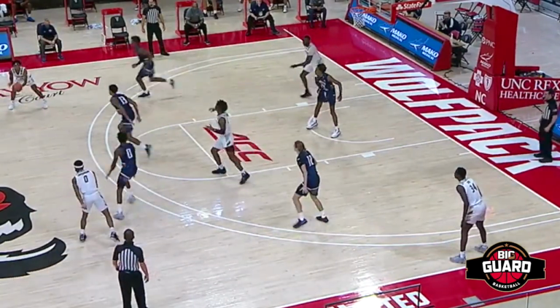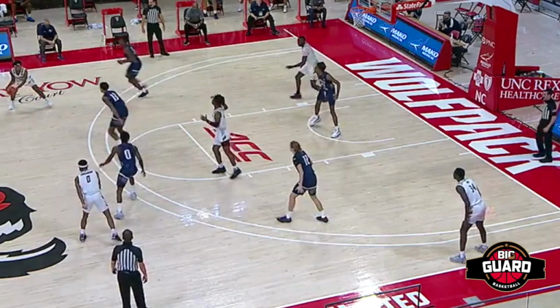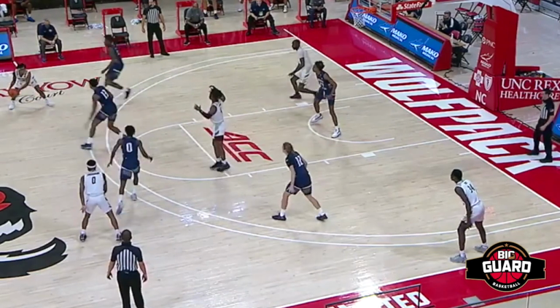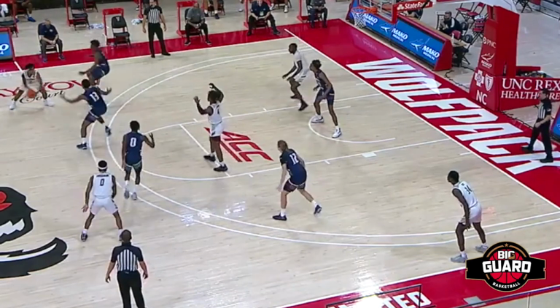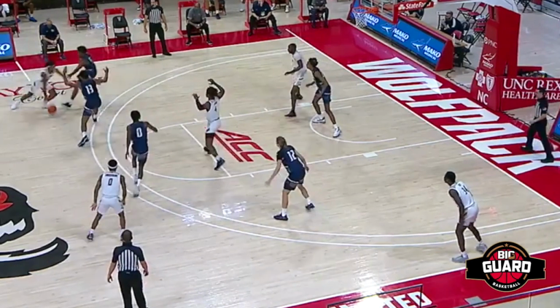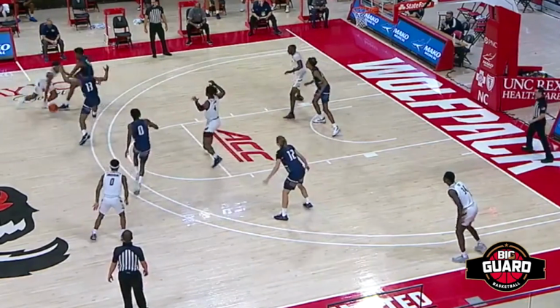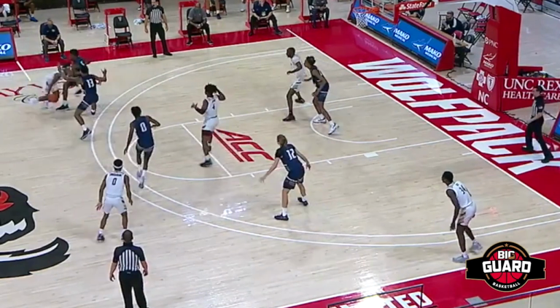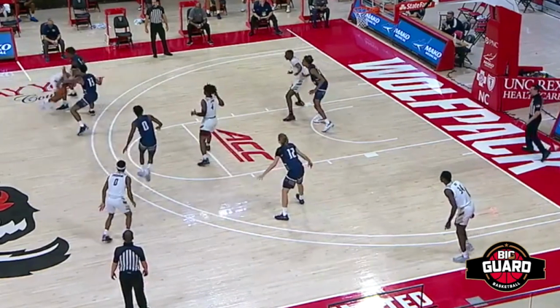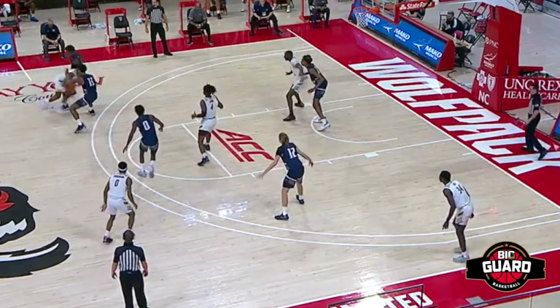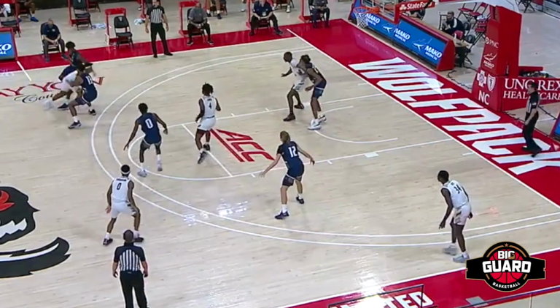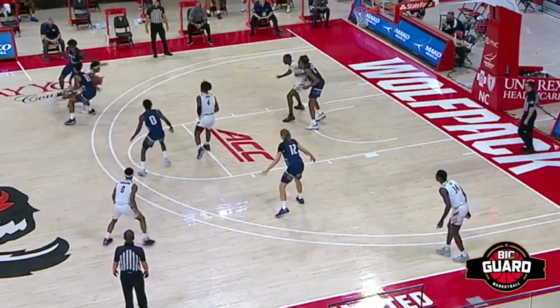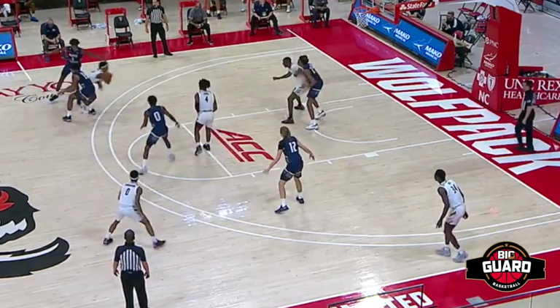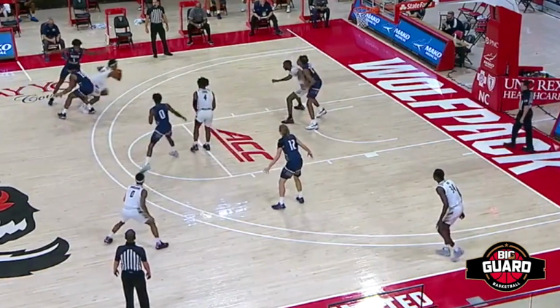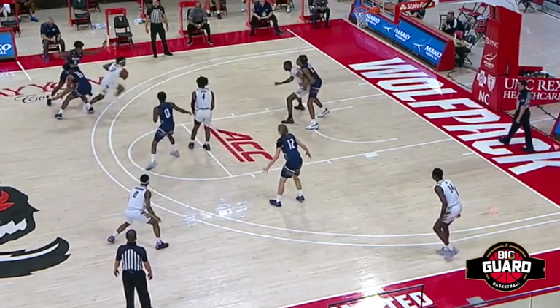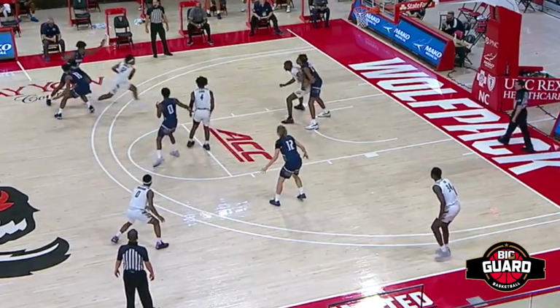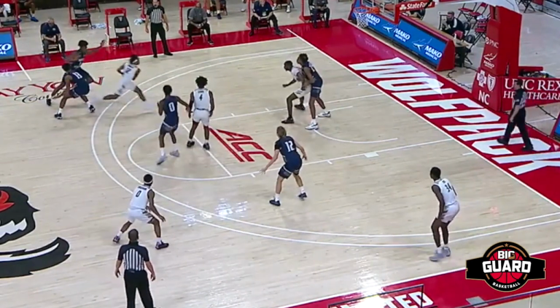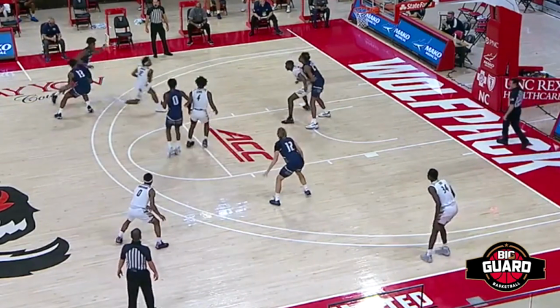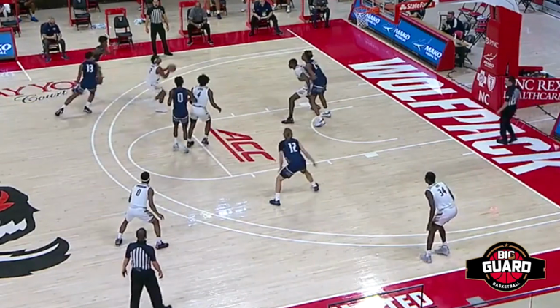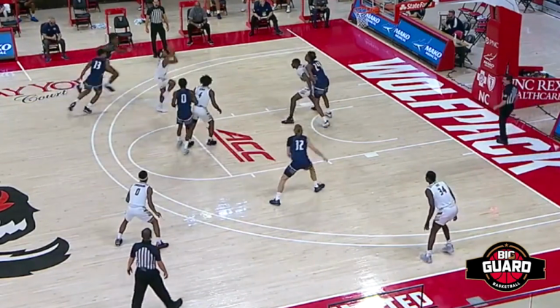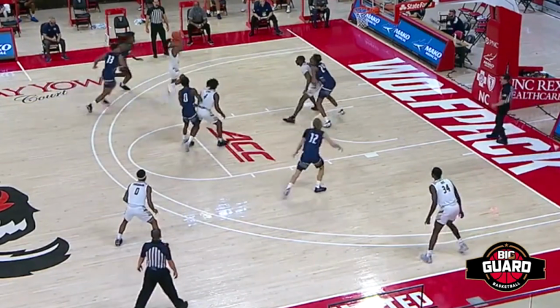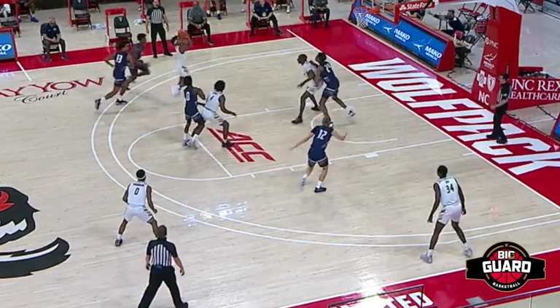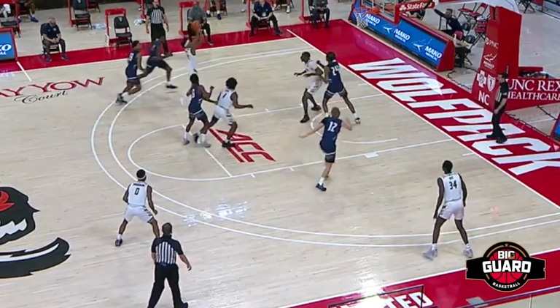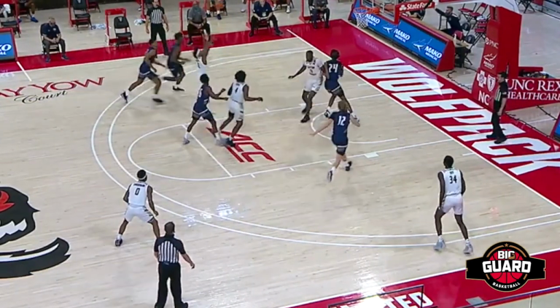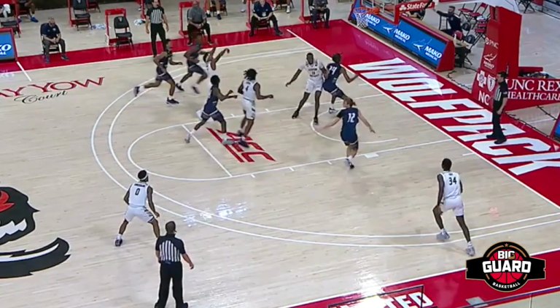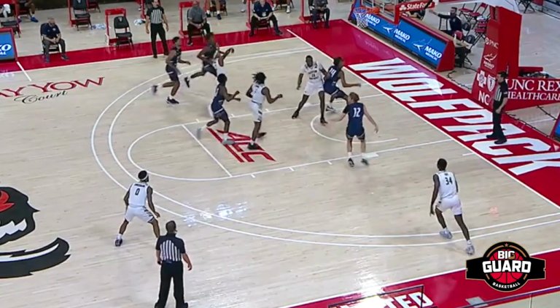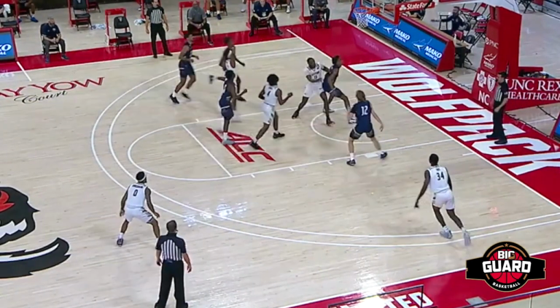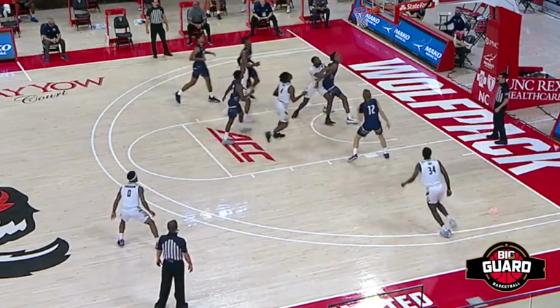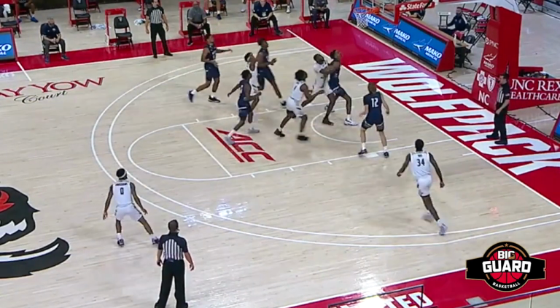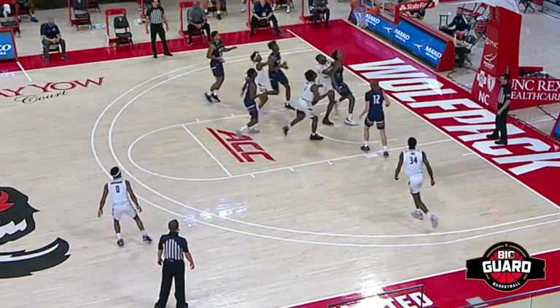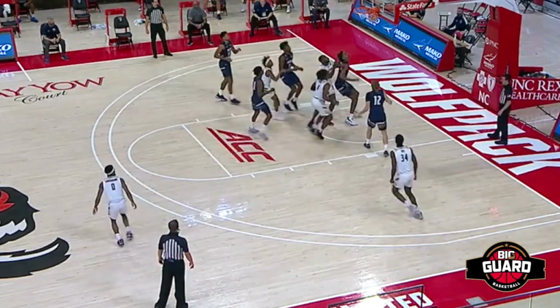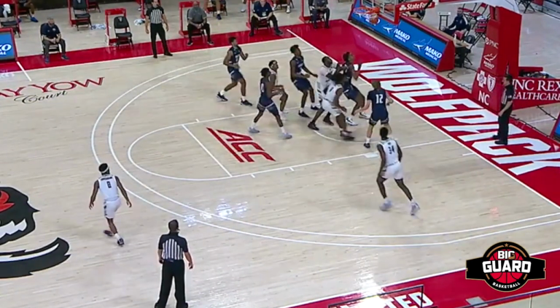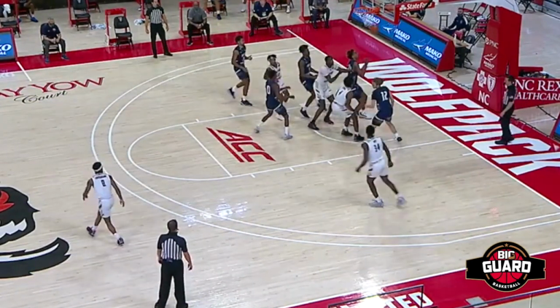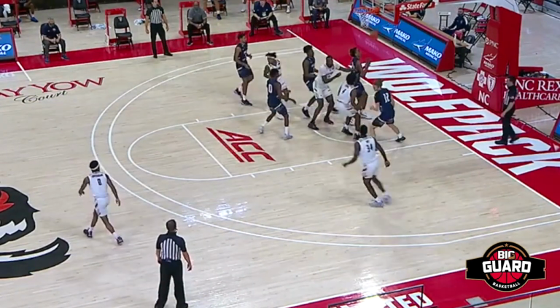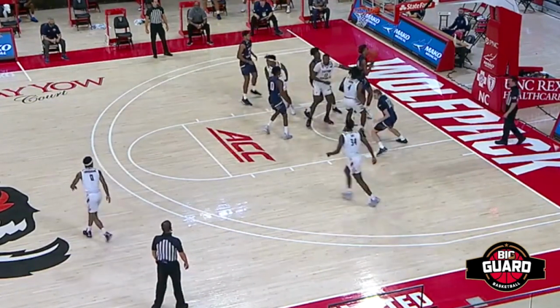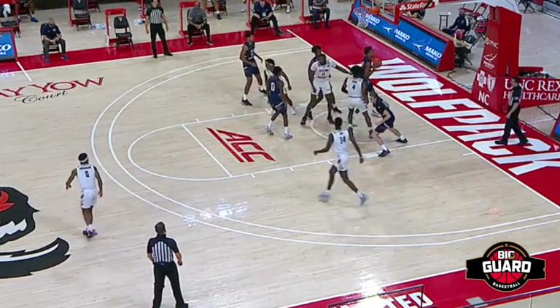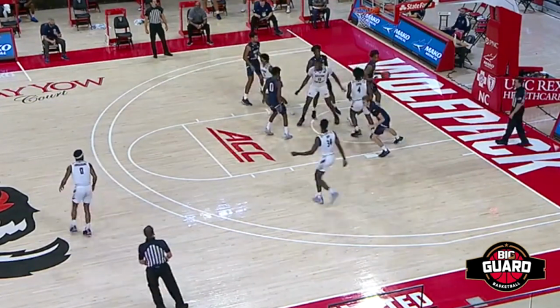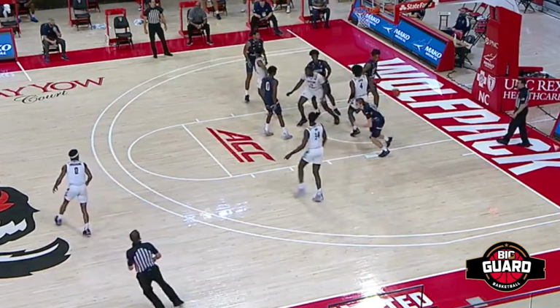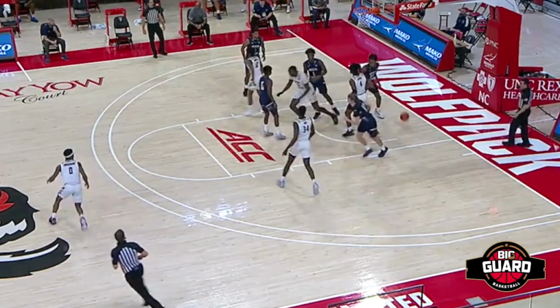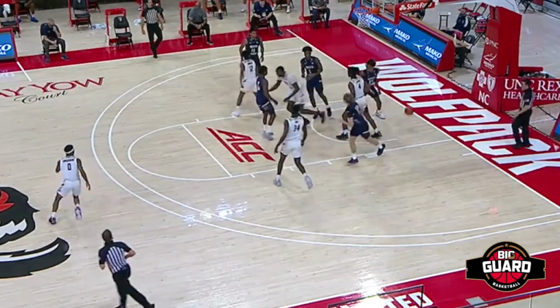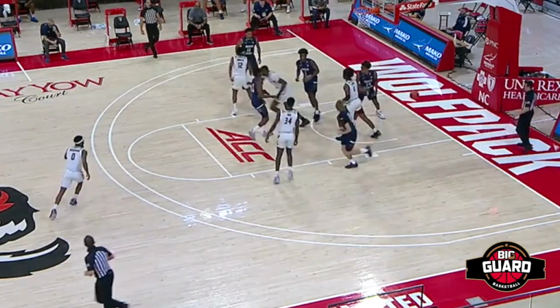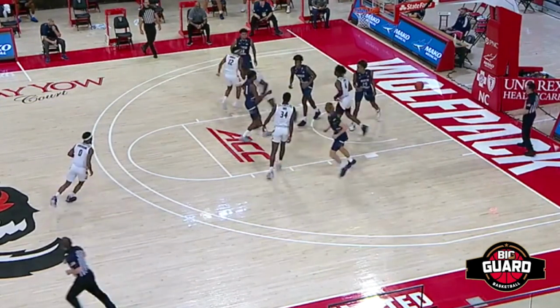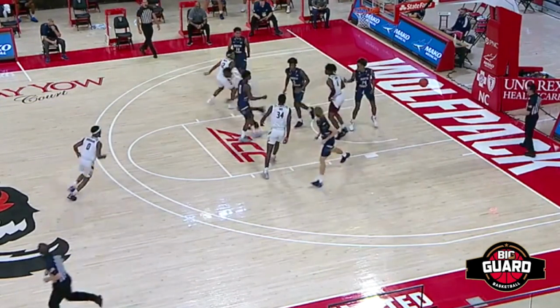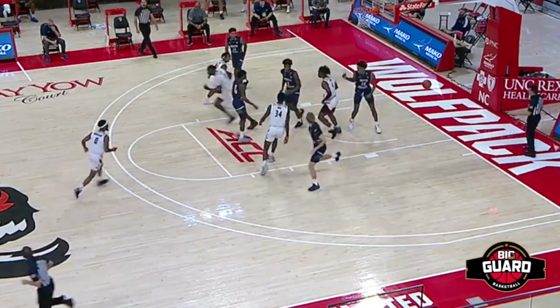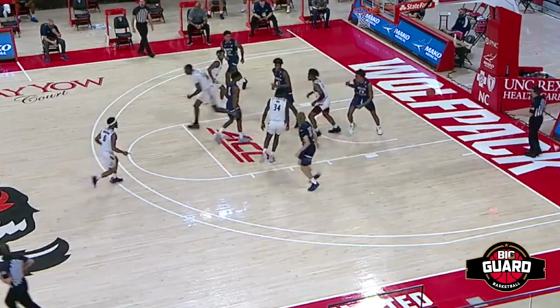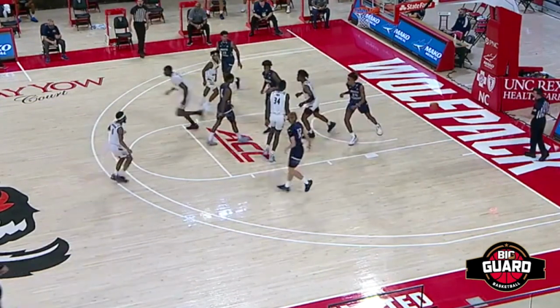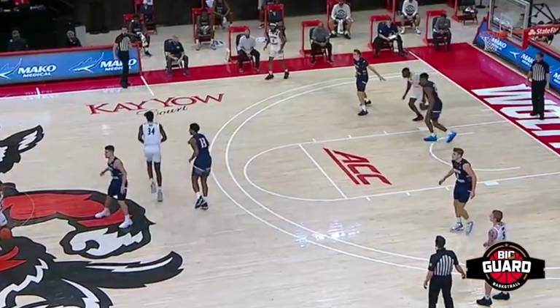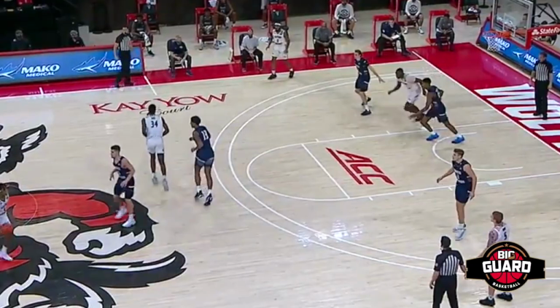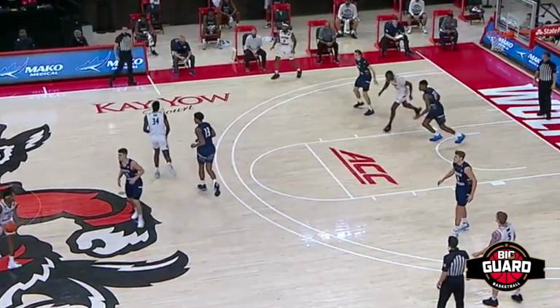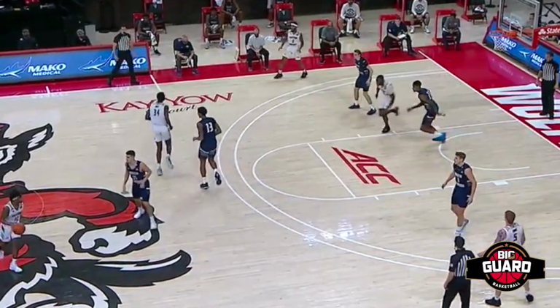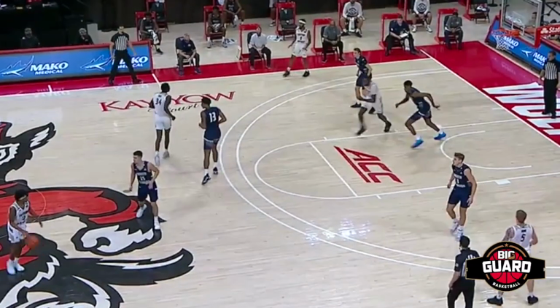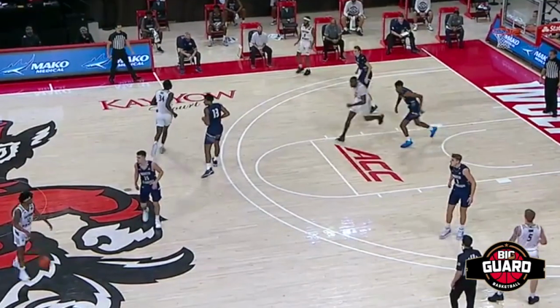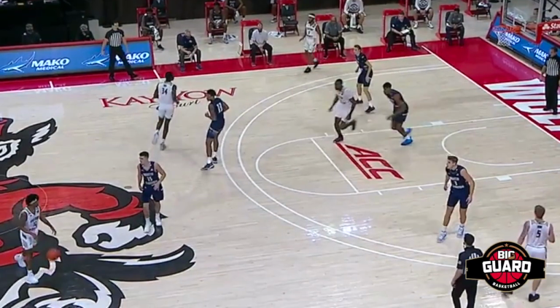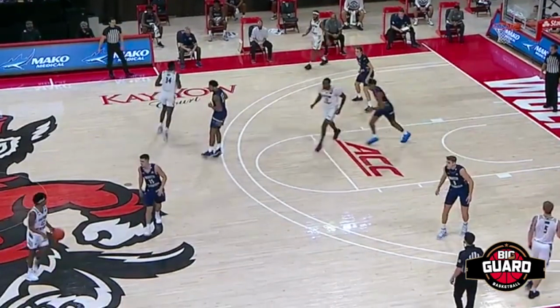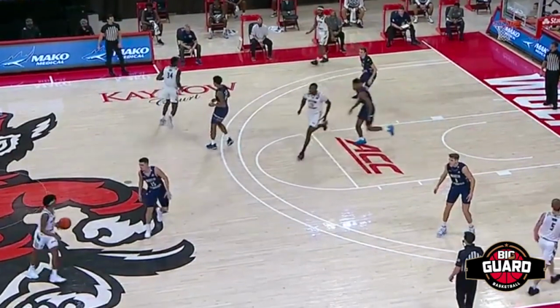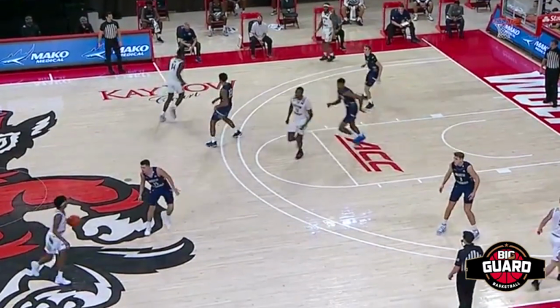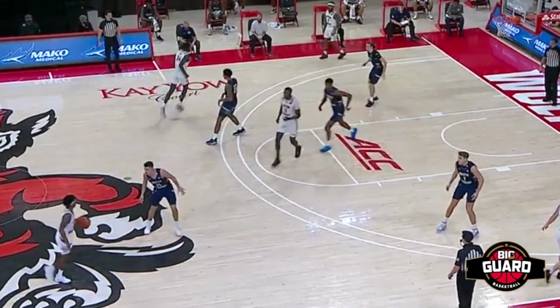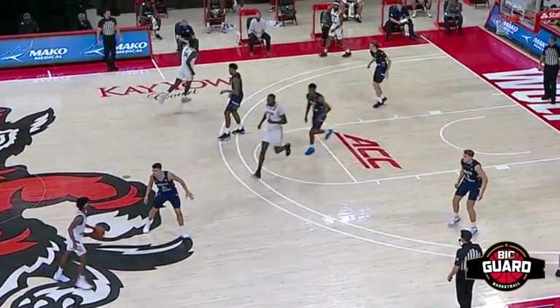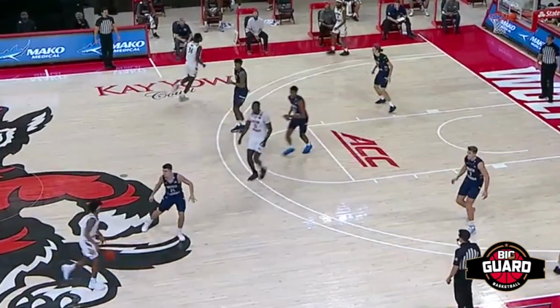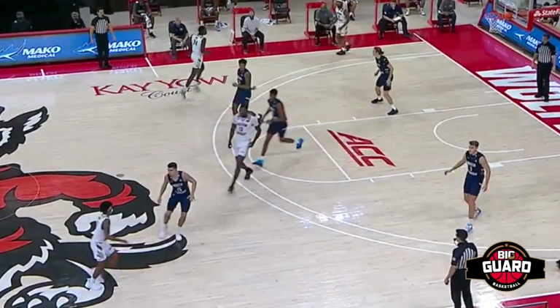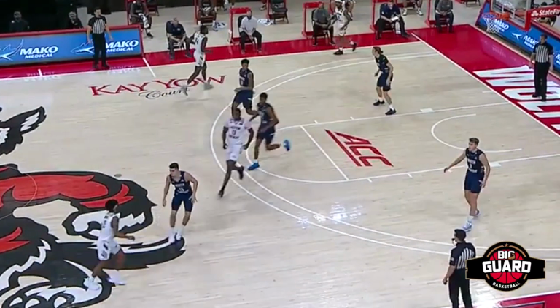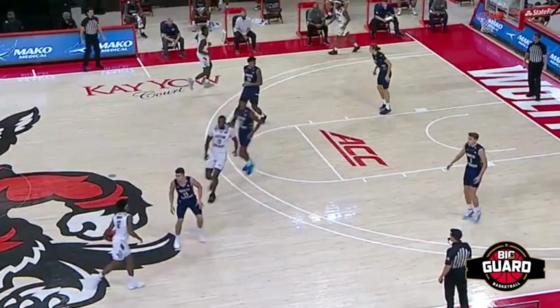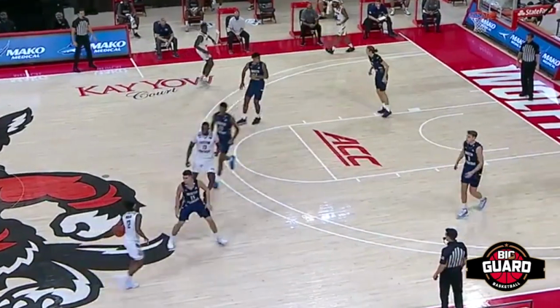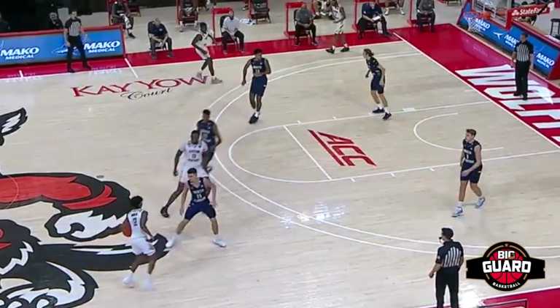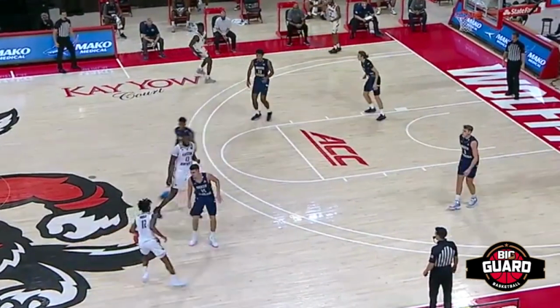Right here, Wendell Green splitting the gap, shooting a running floater at the elbow. That takes a lot of touch. And he was showing that he could make the correct reads out of the pick and roll.